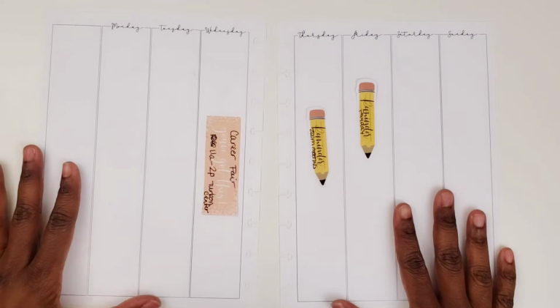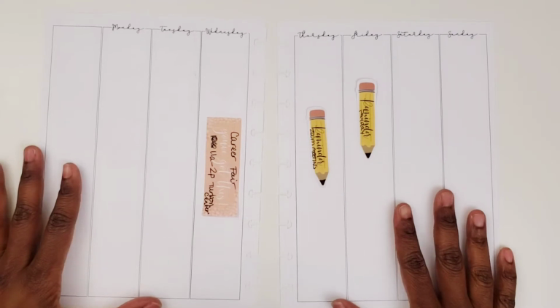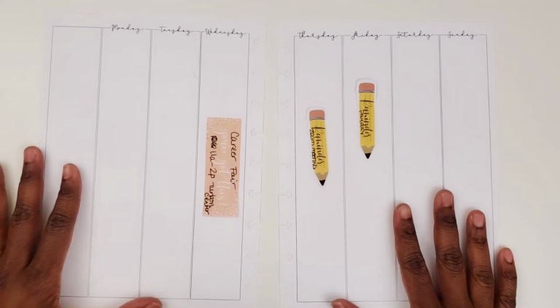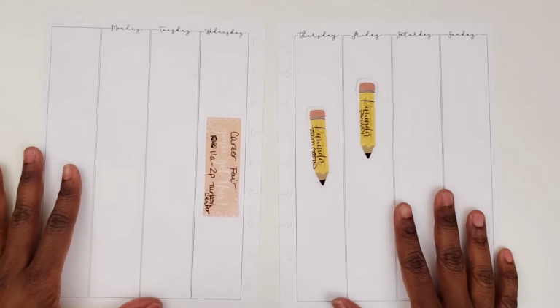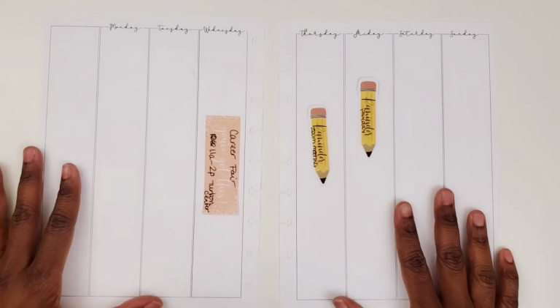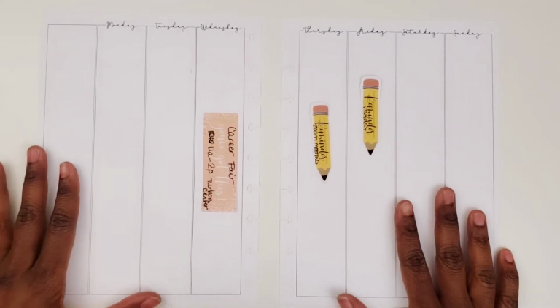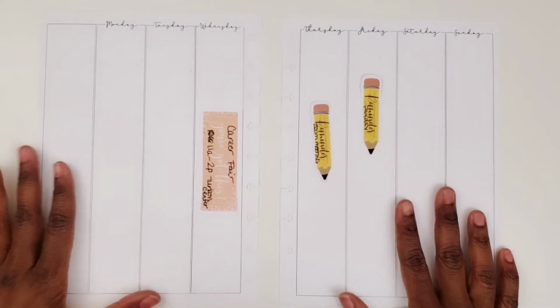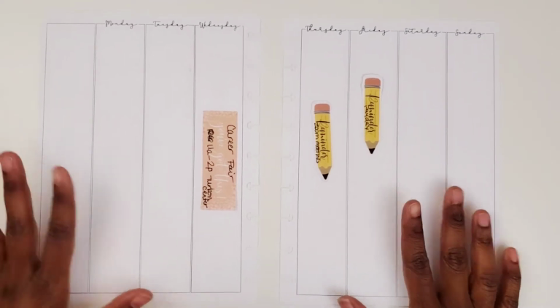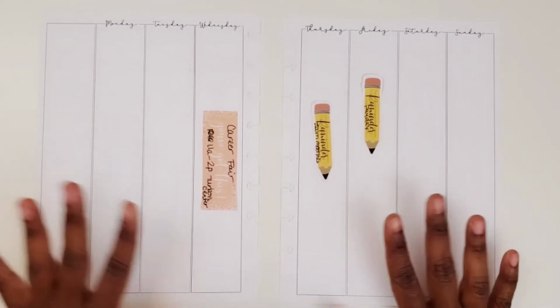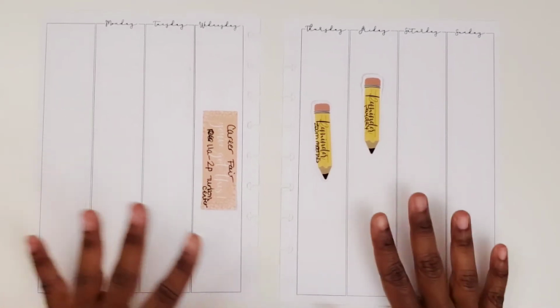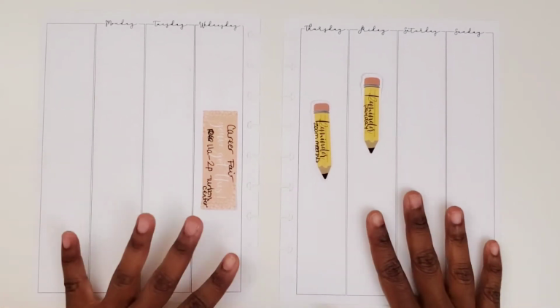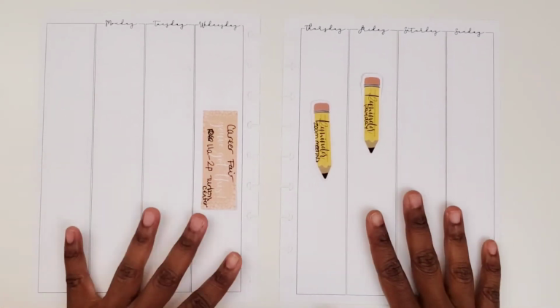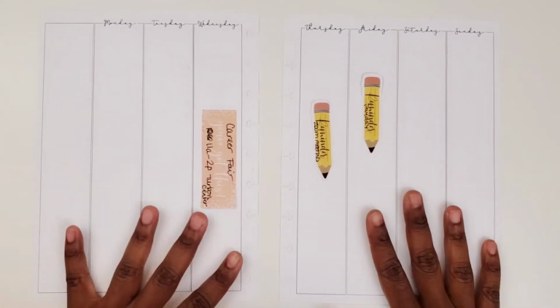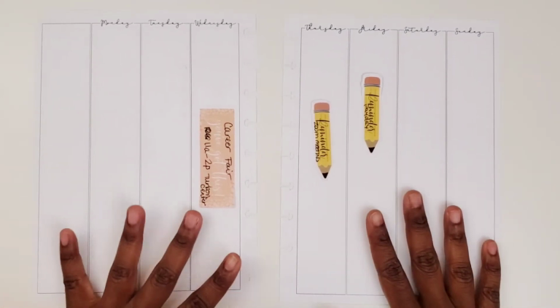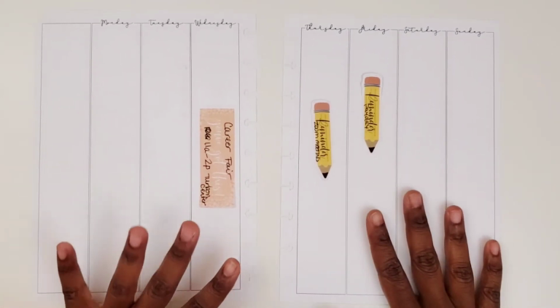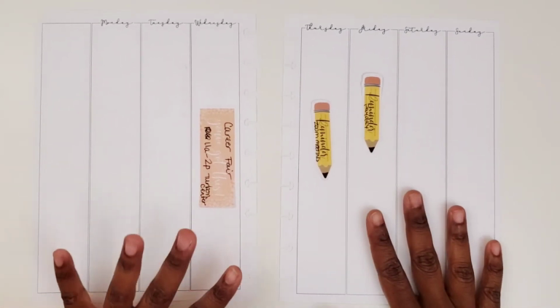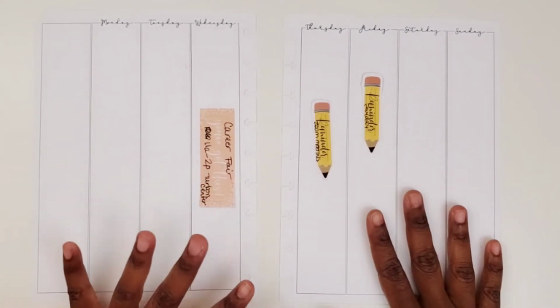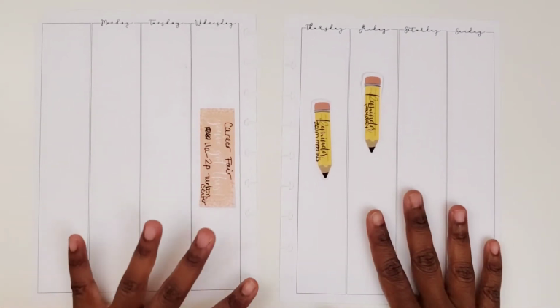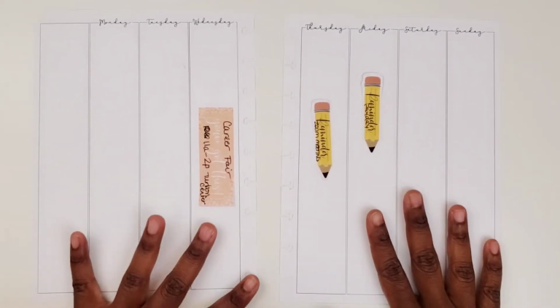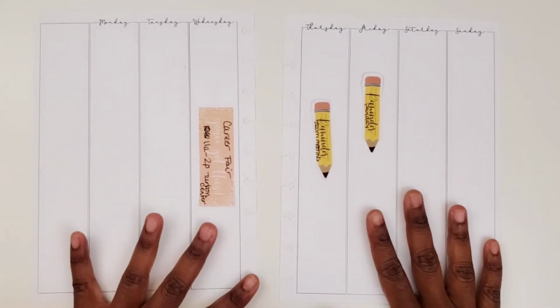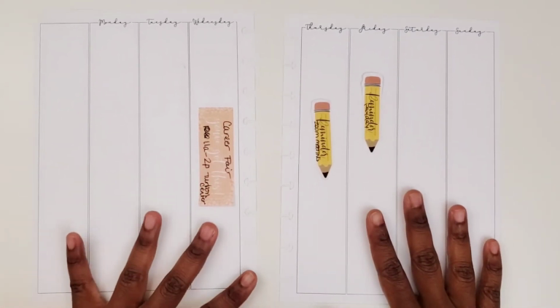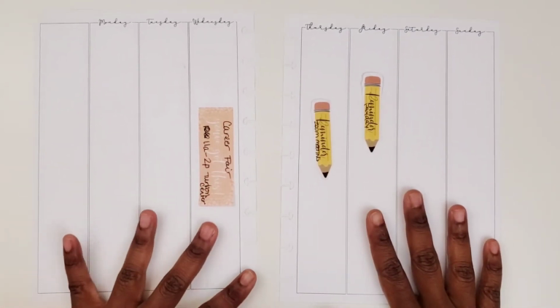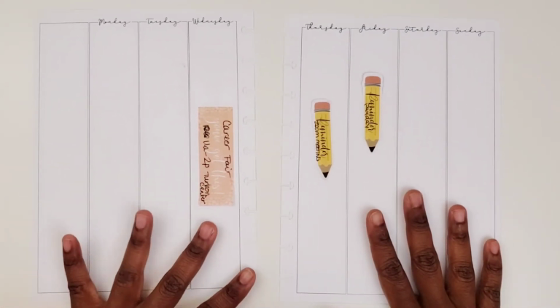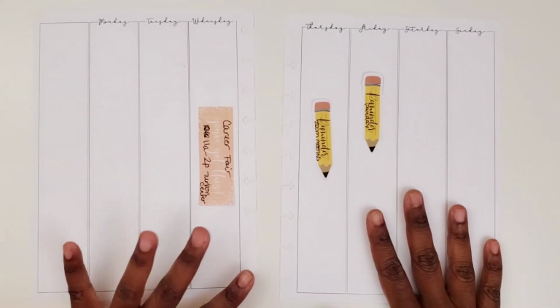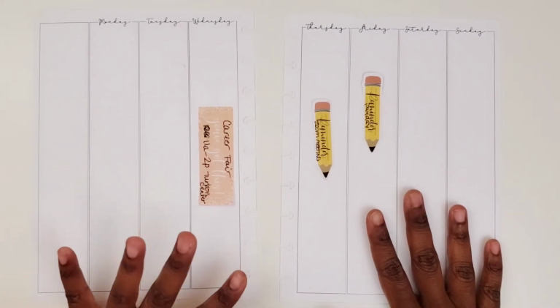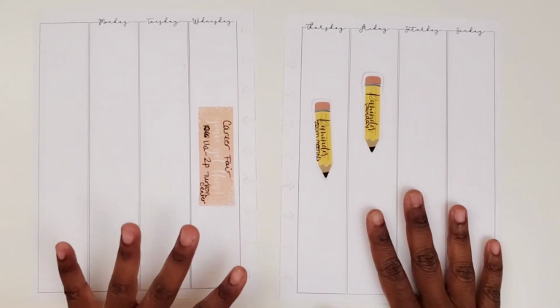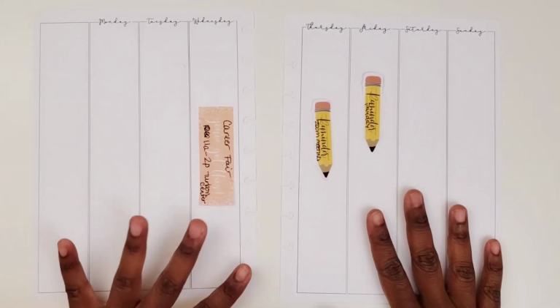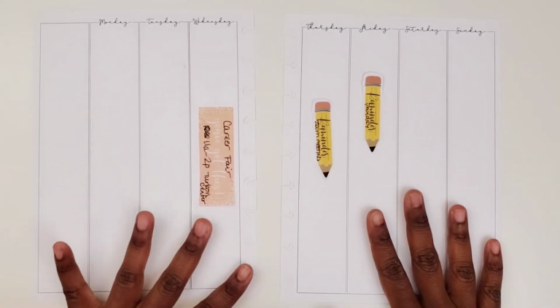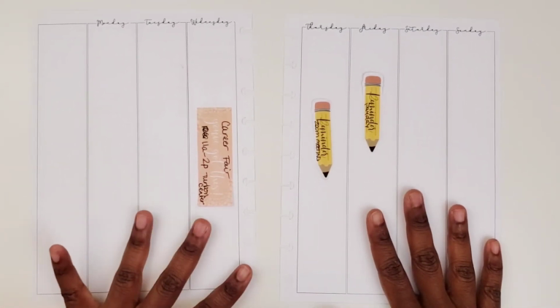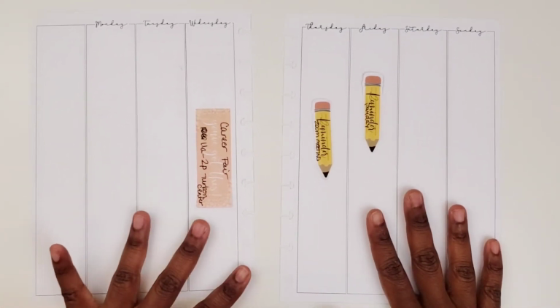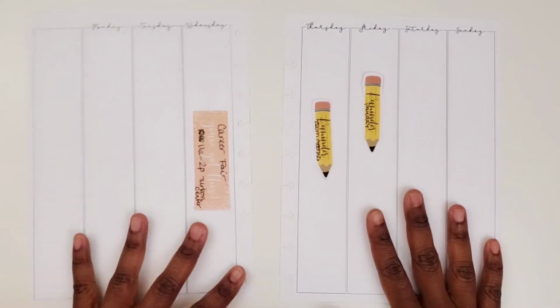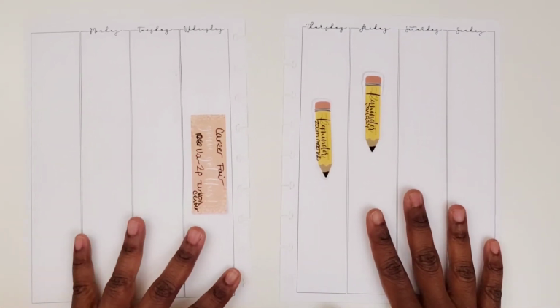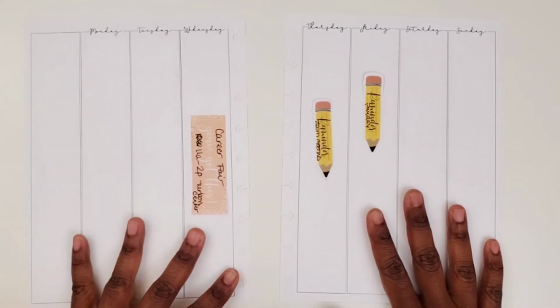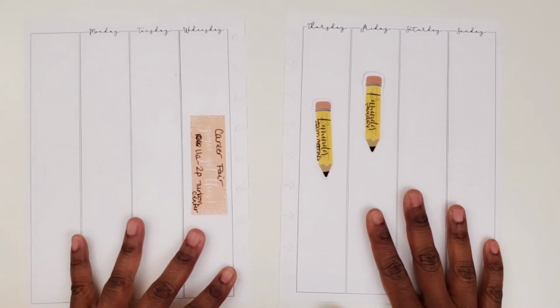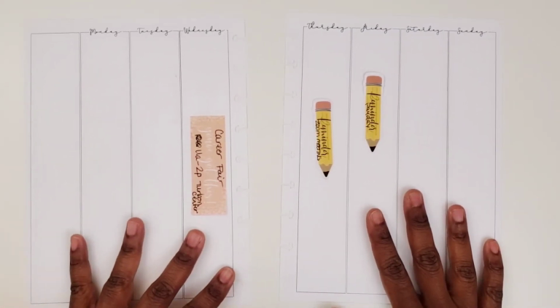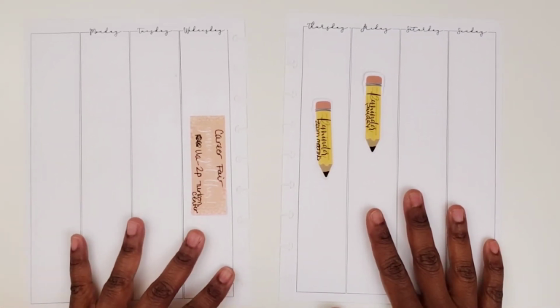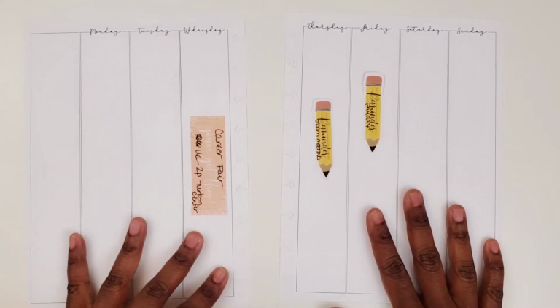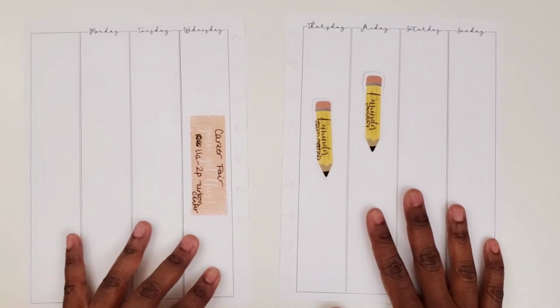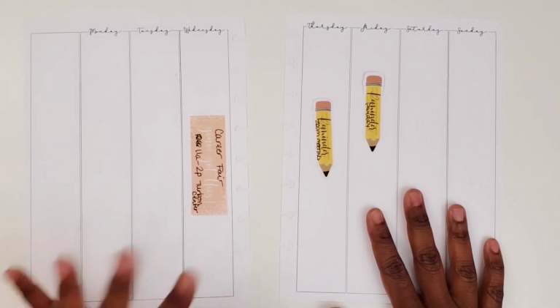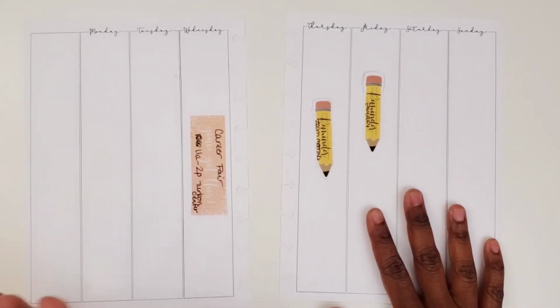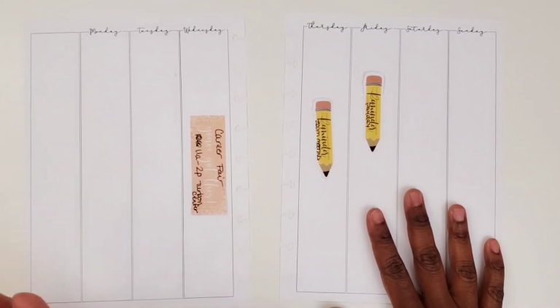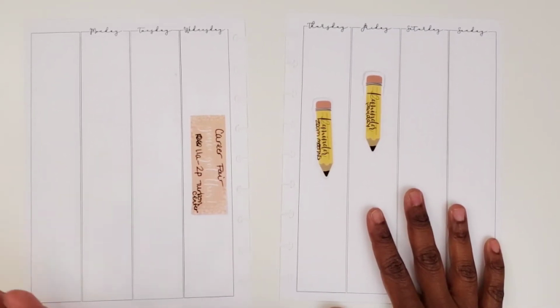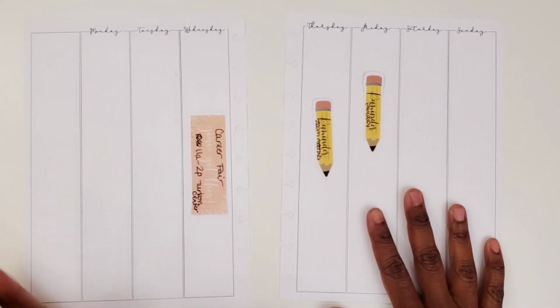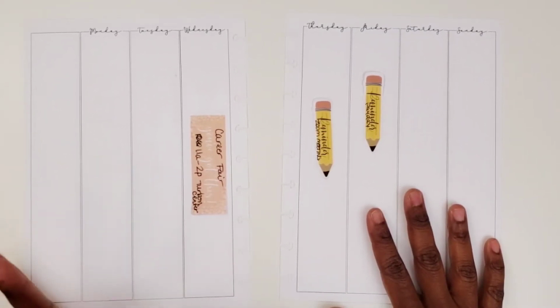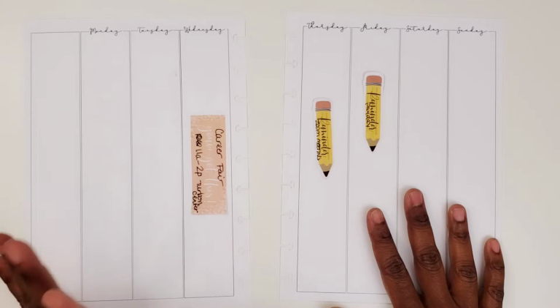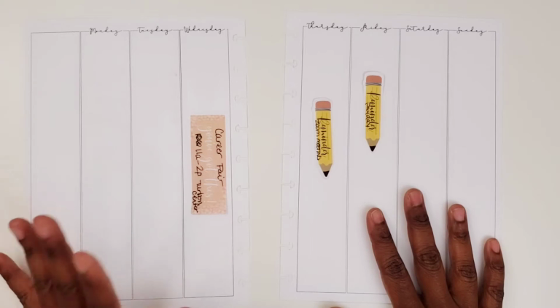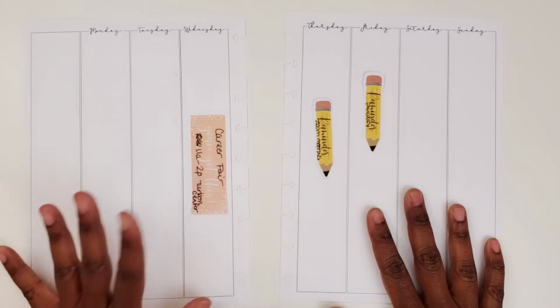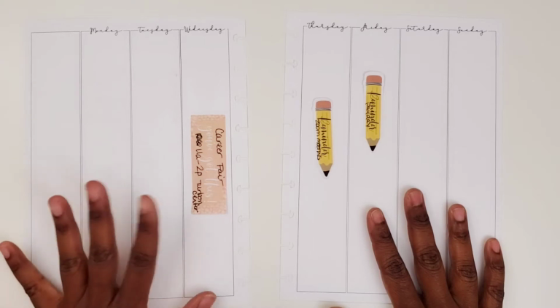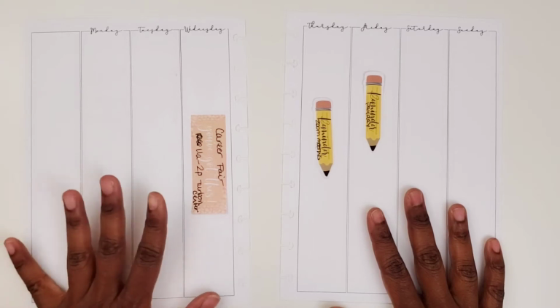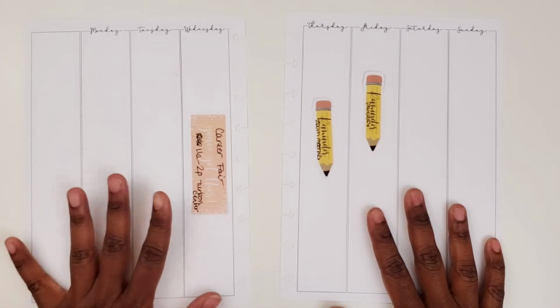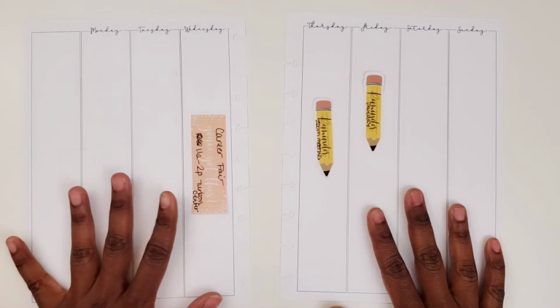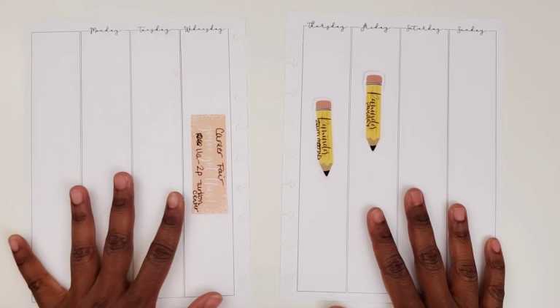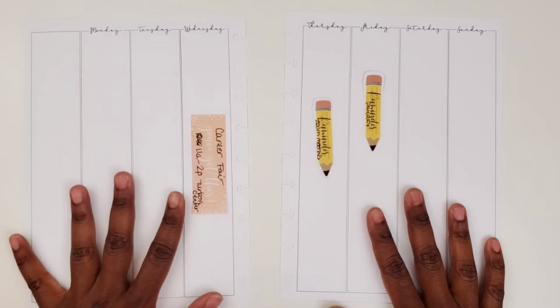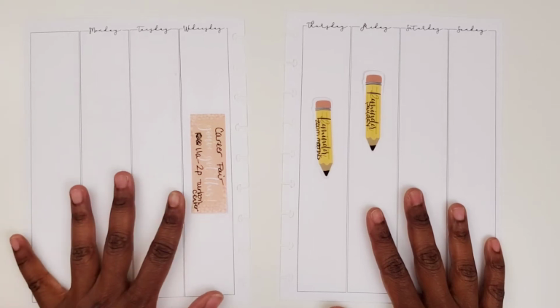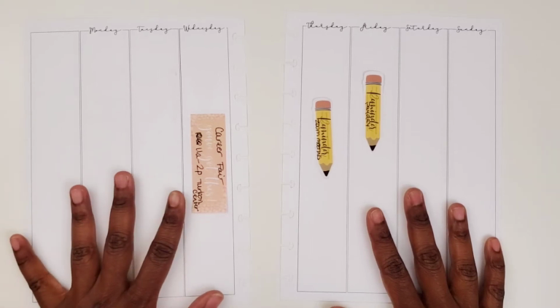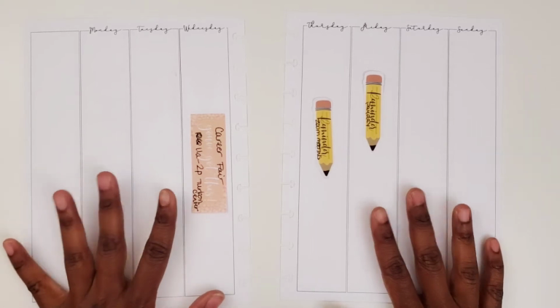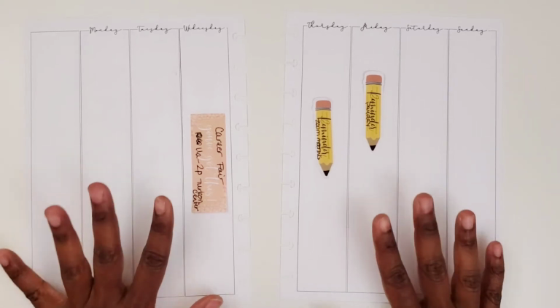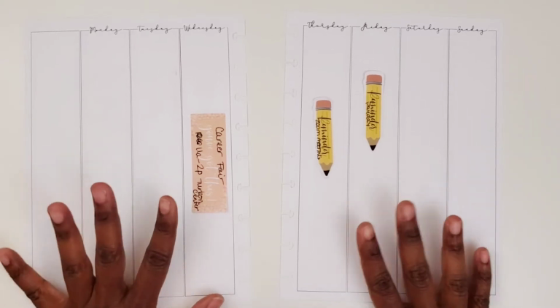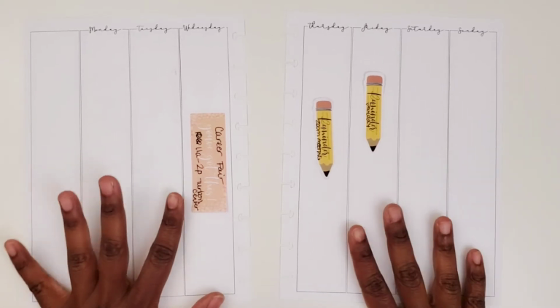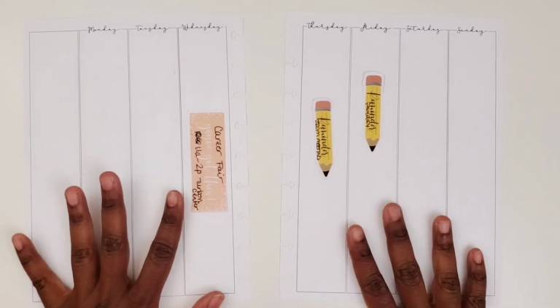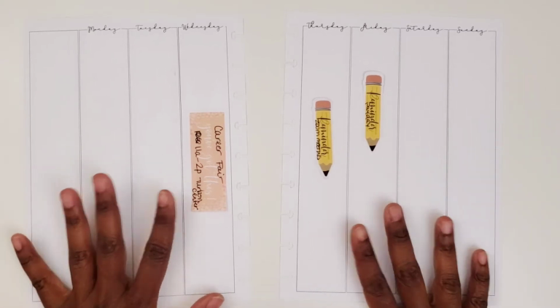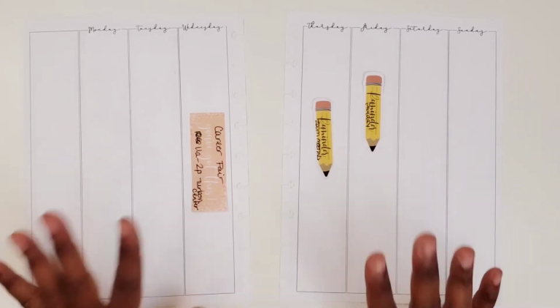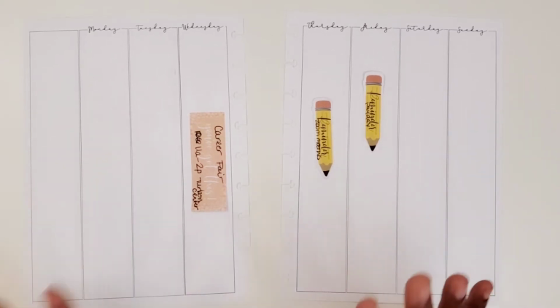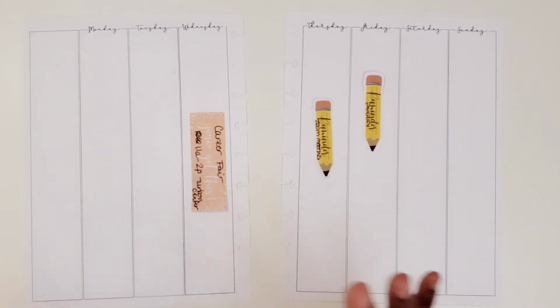Hi, this is Tamika with Pastries, Plums, and Pie, and I'm here with the Plant With Me video in my work planner for the week of October the 10th.